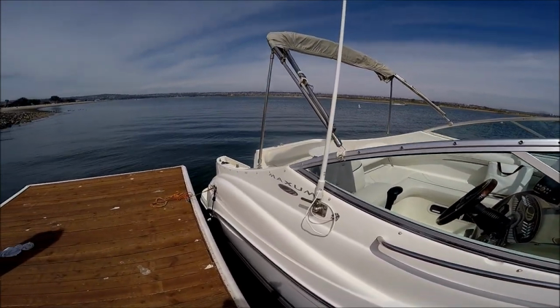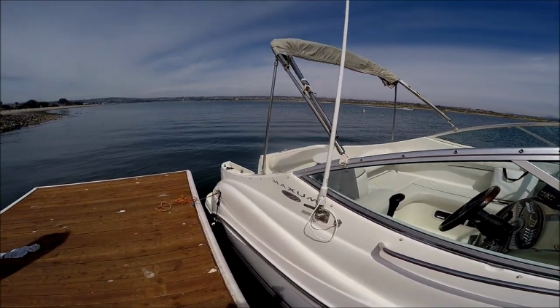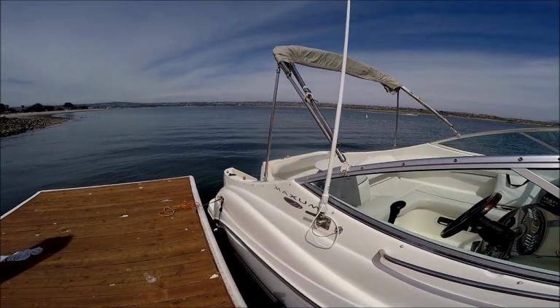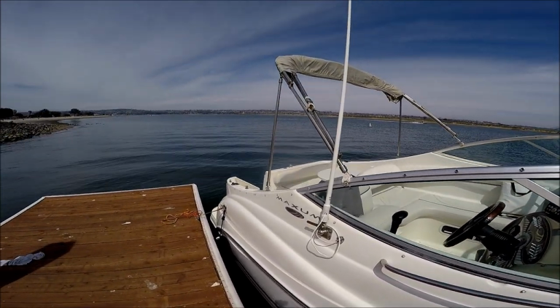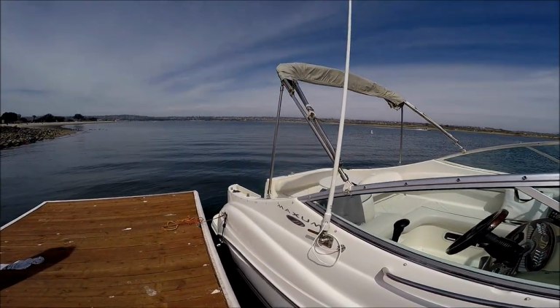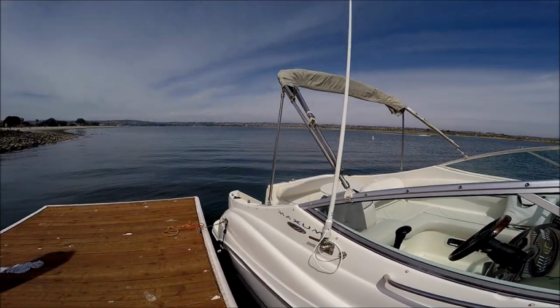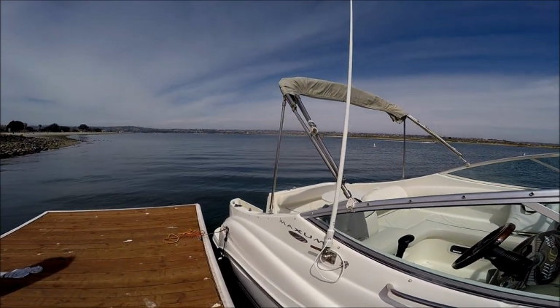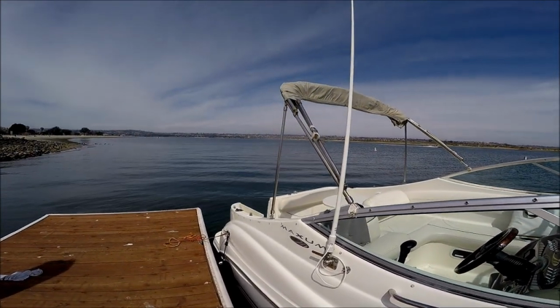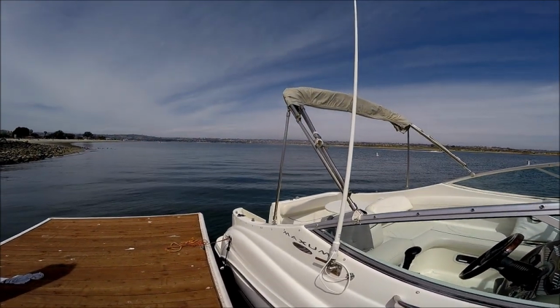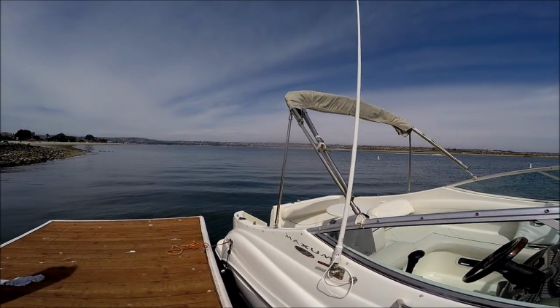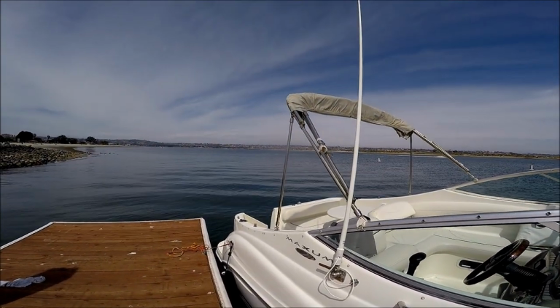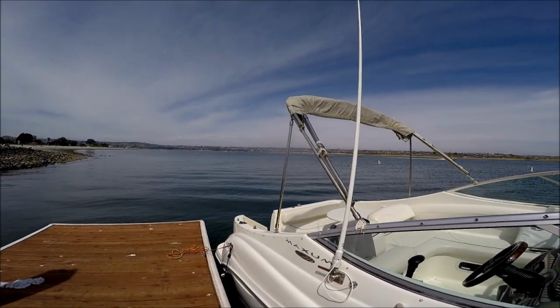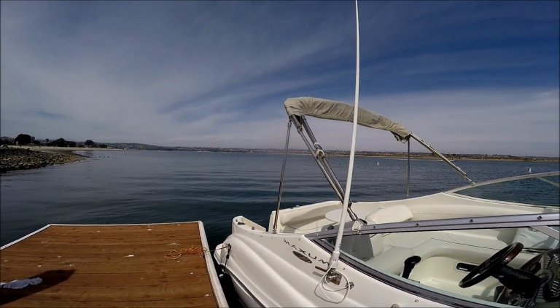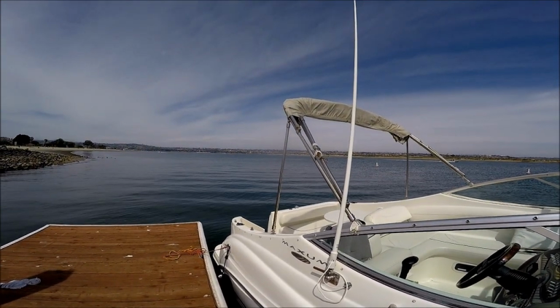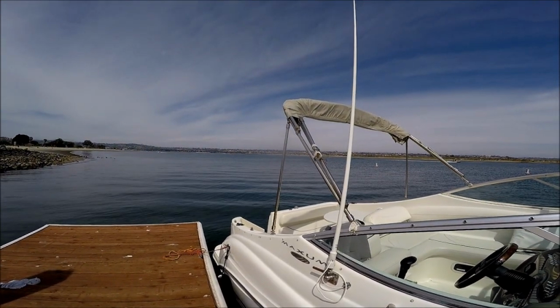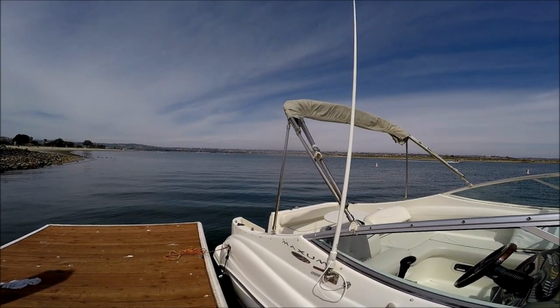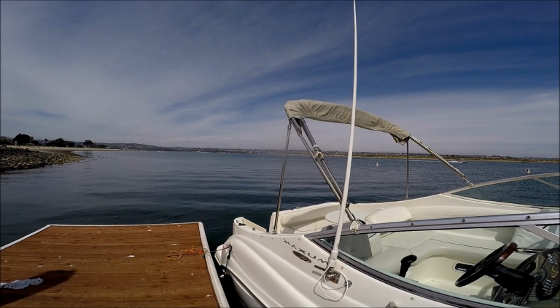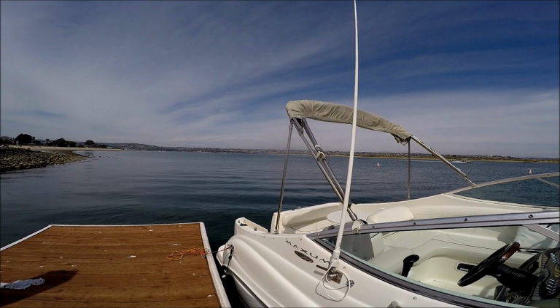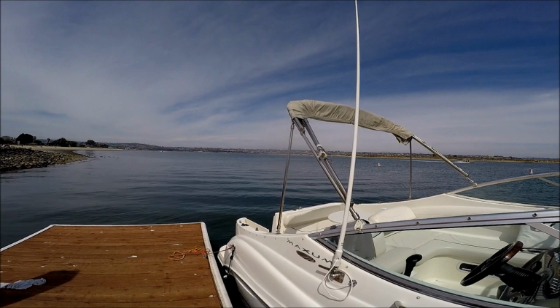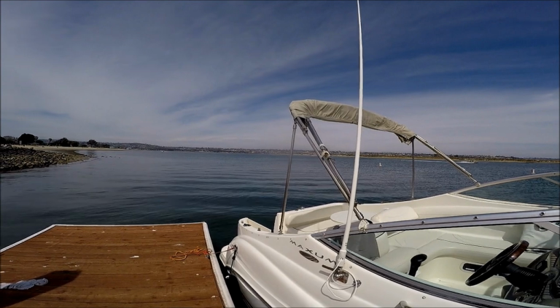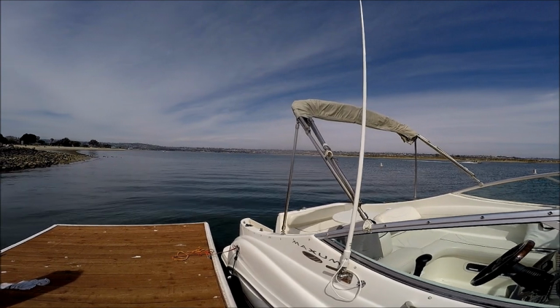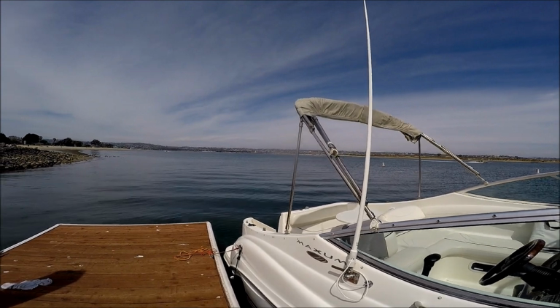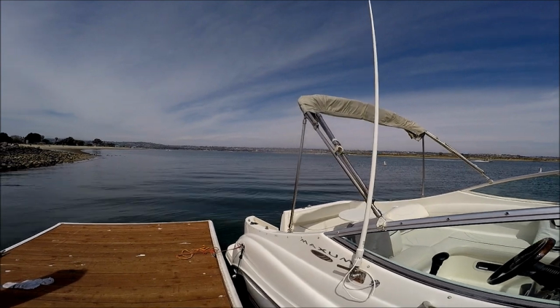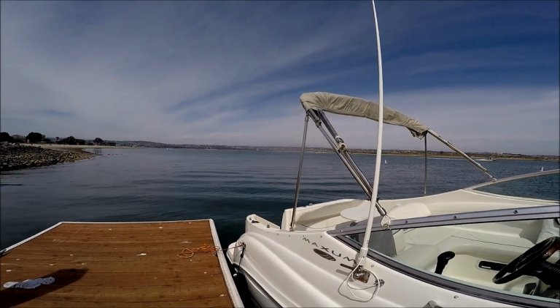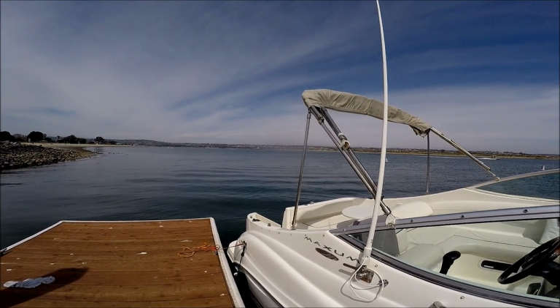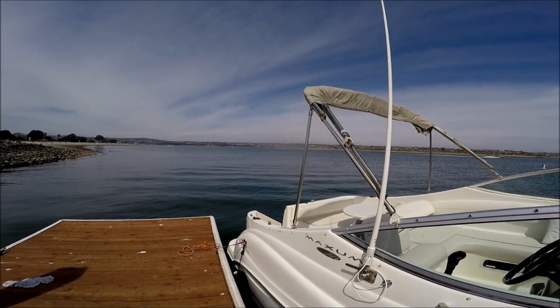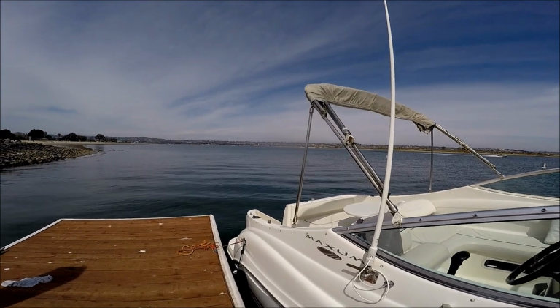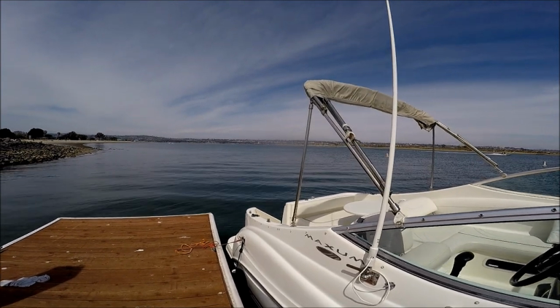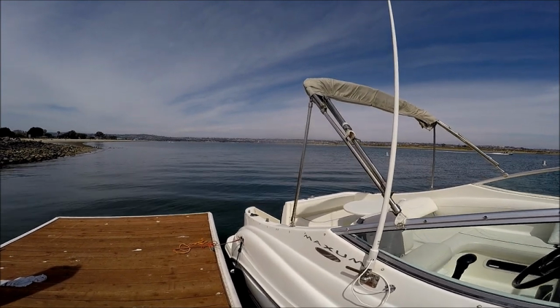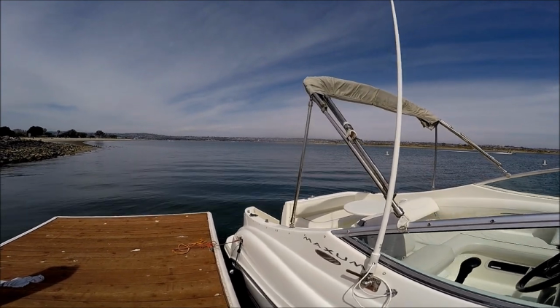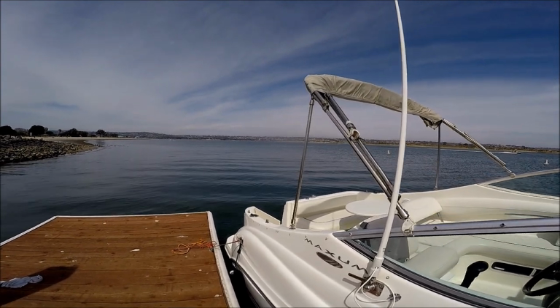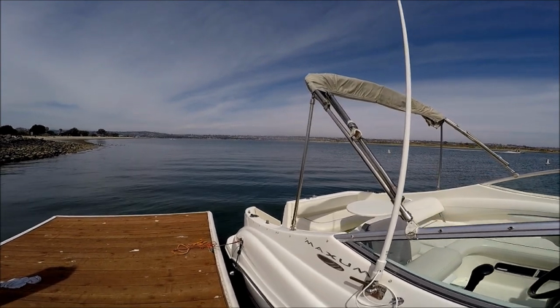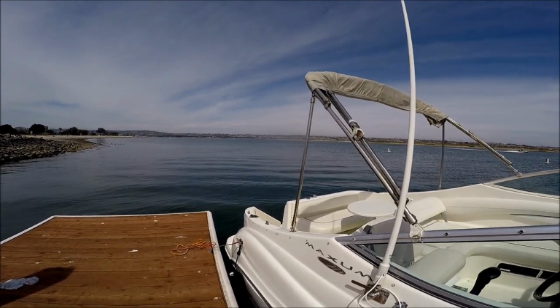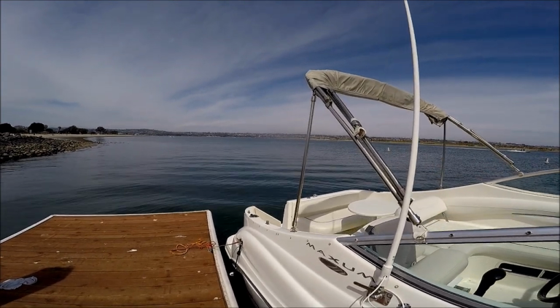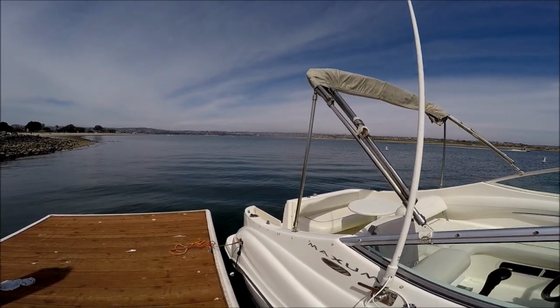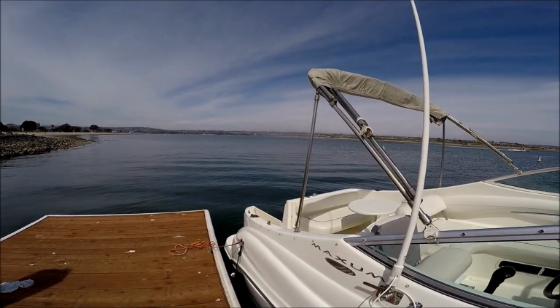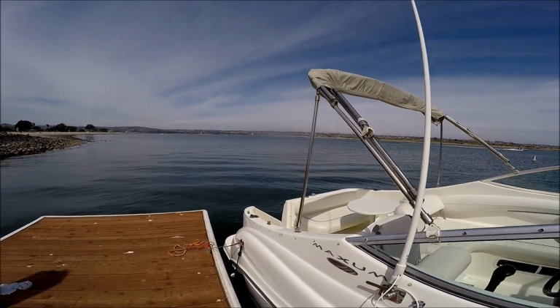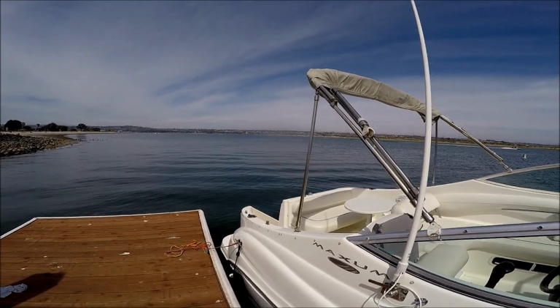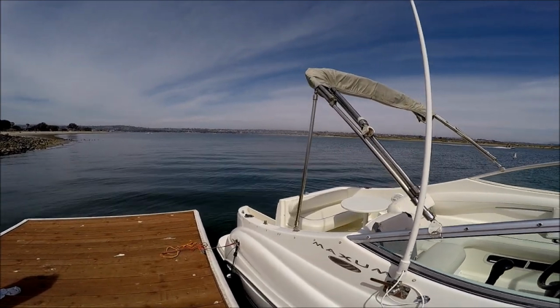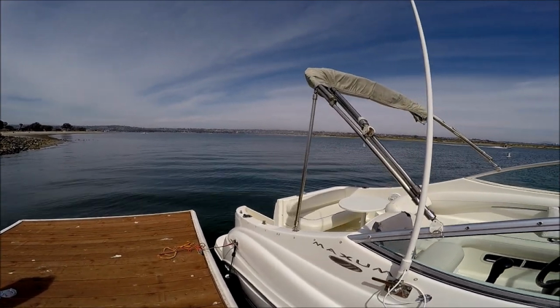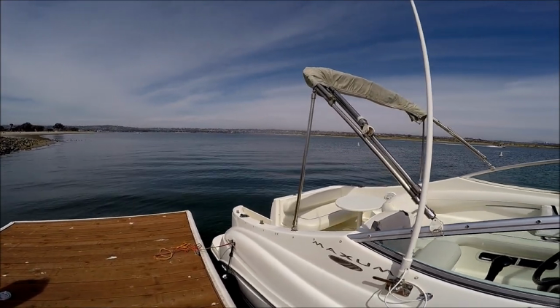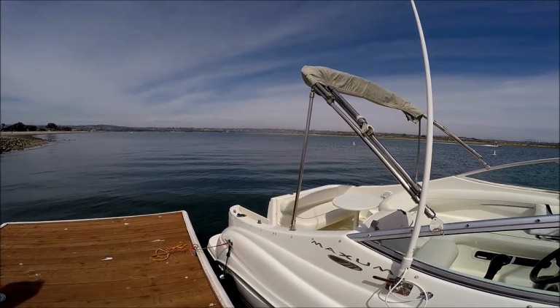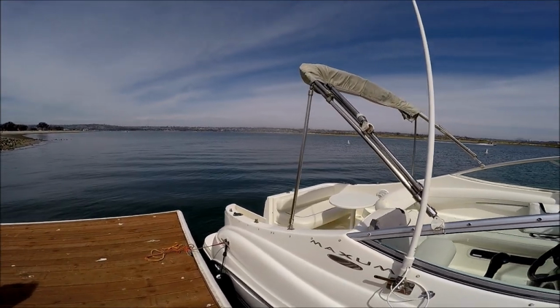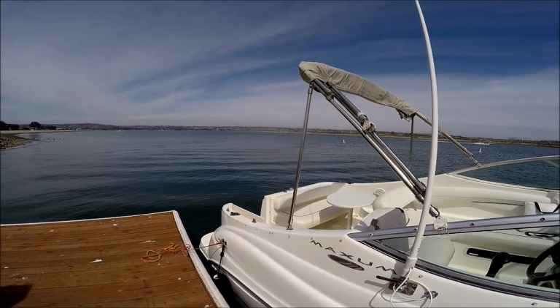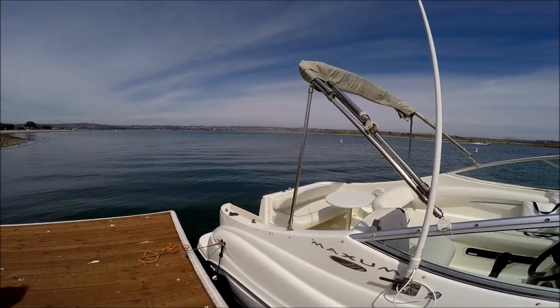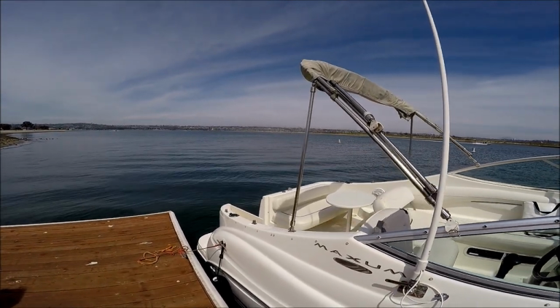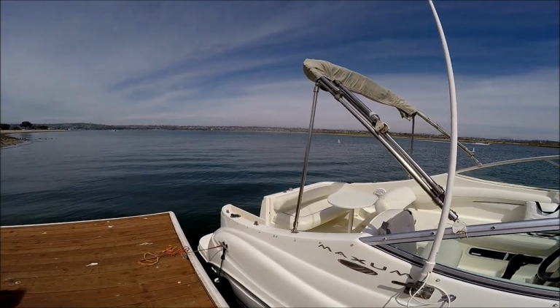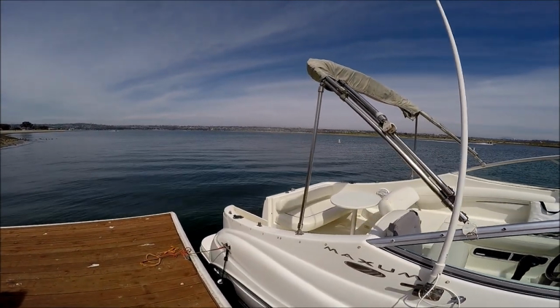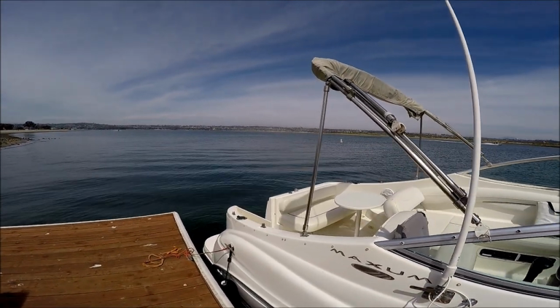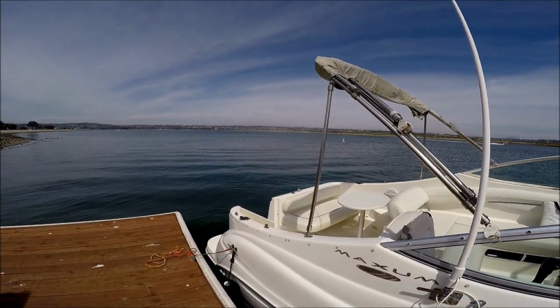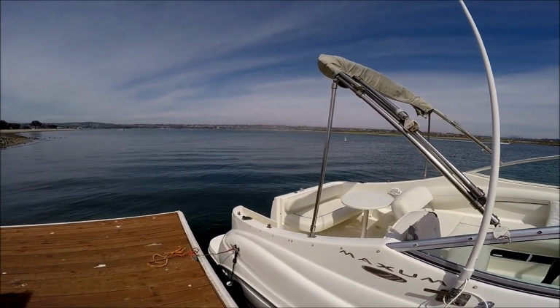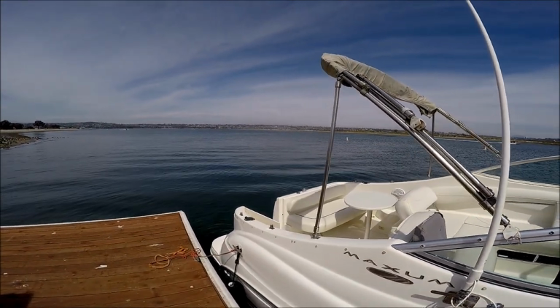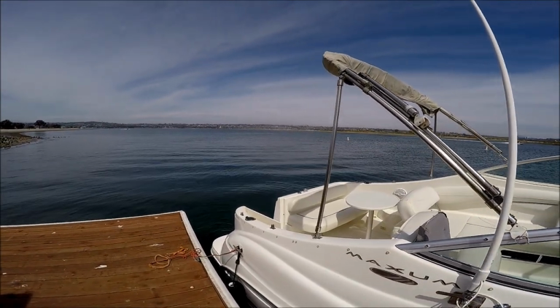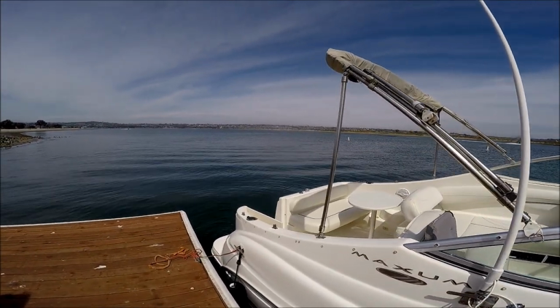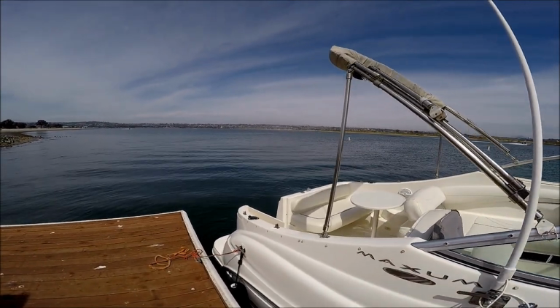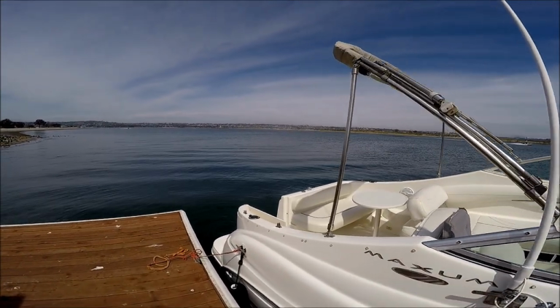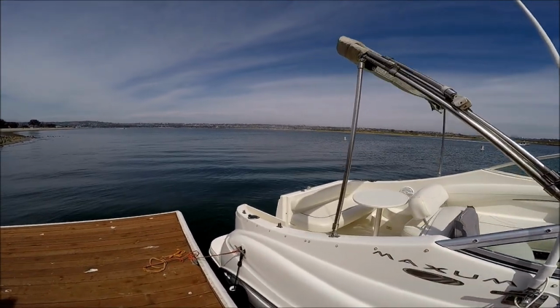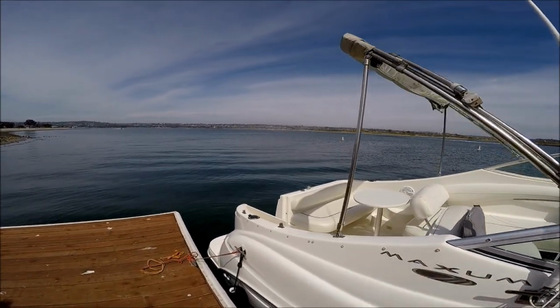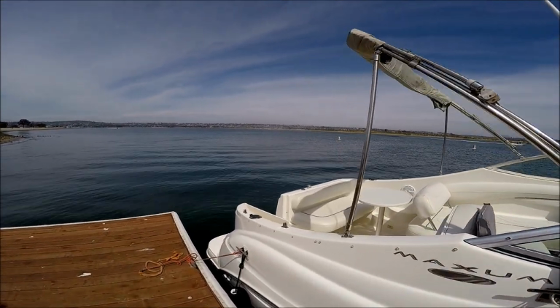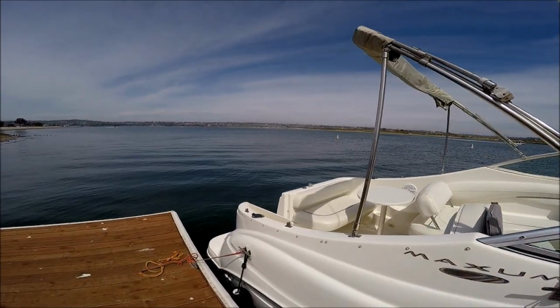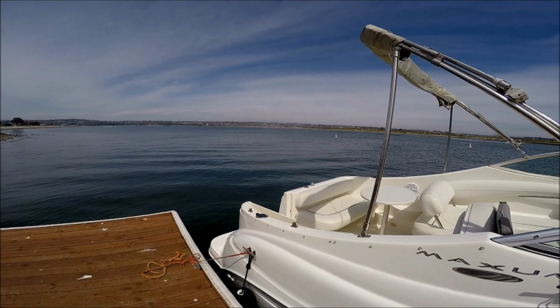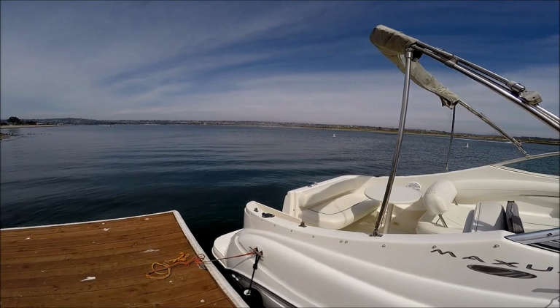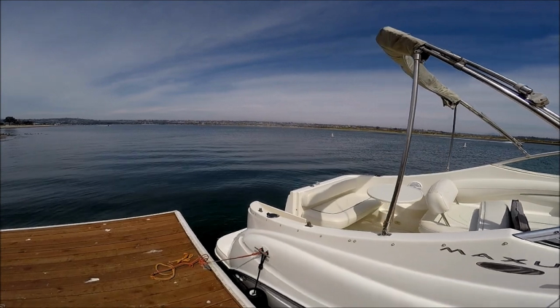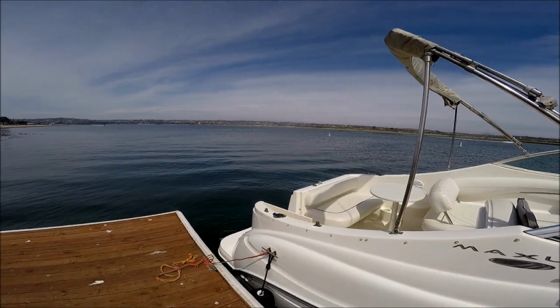Up here we've got a full bimini that covers from the windshield to almost all the way back.